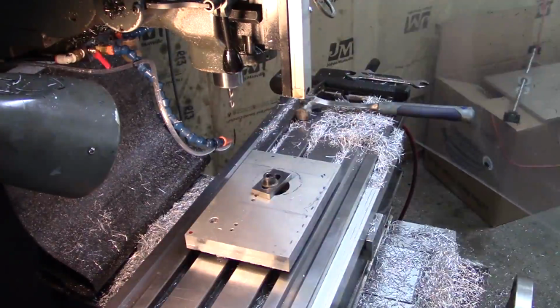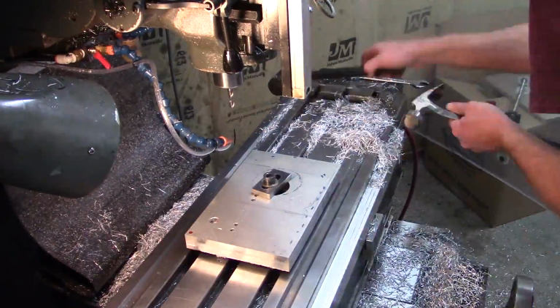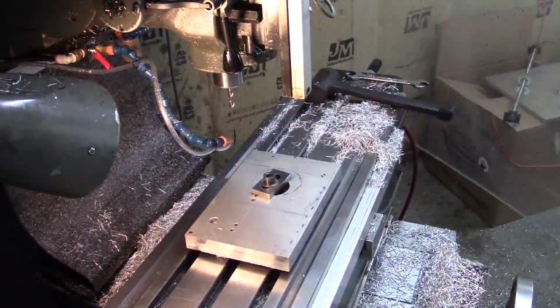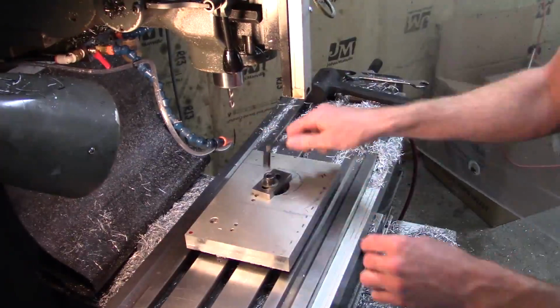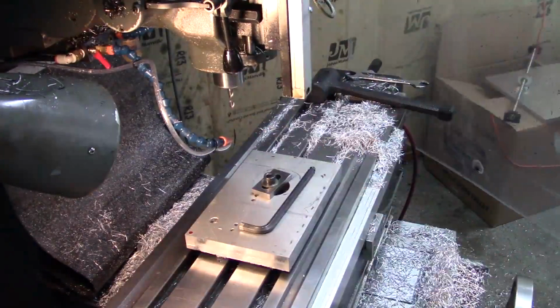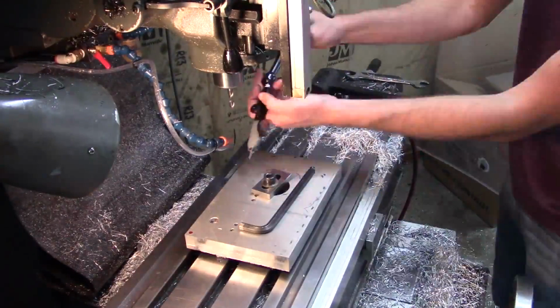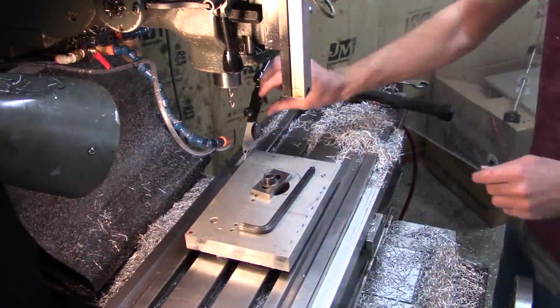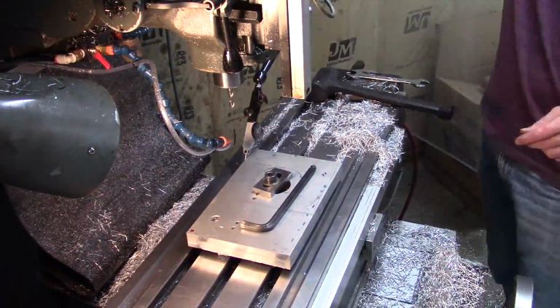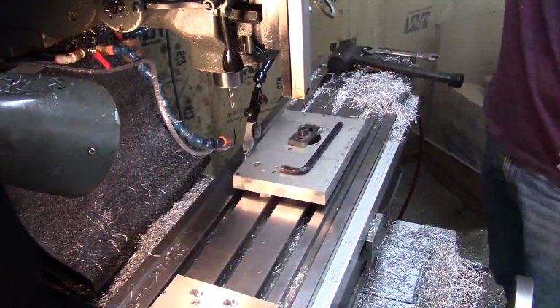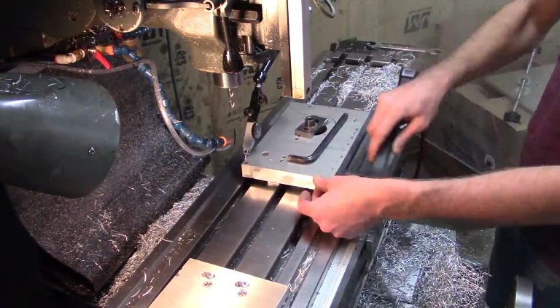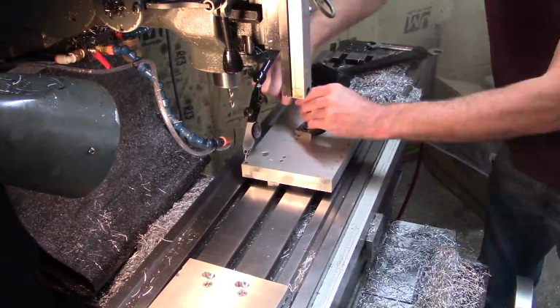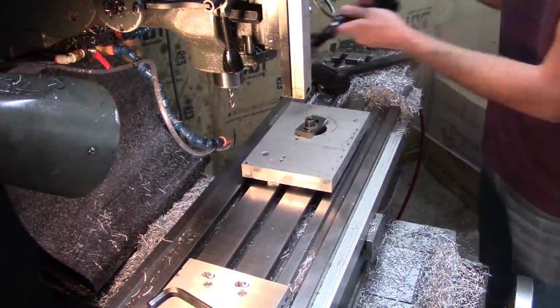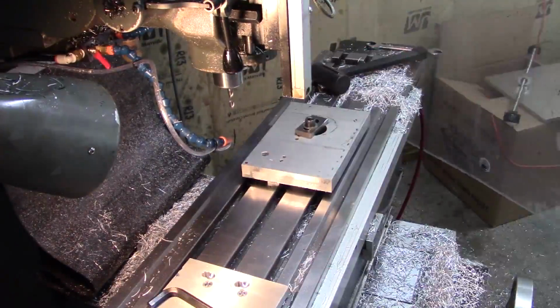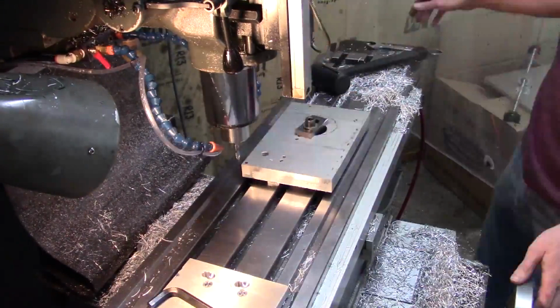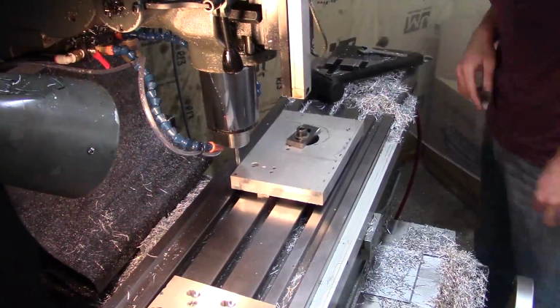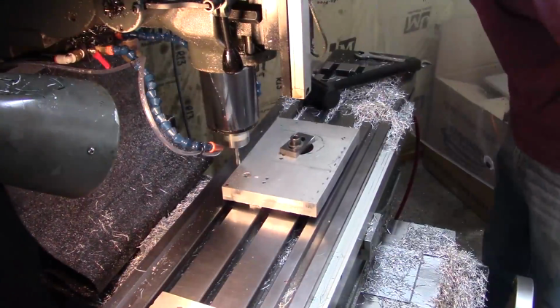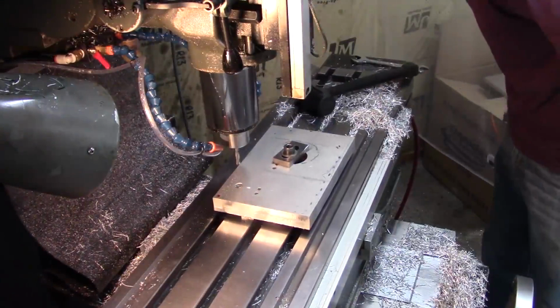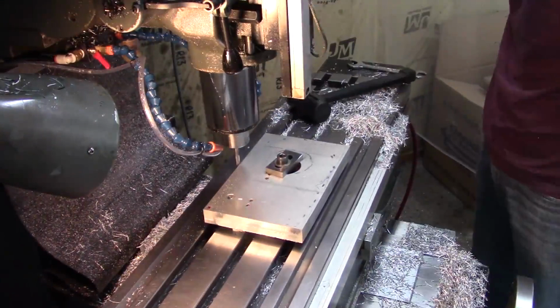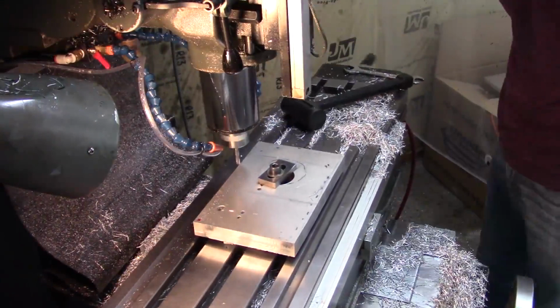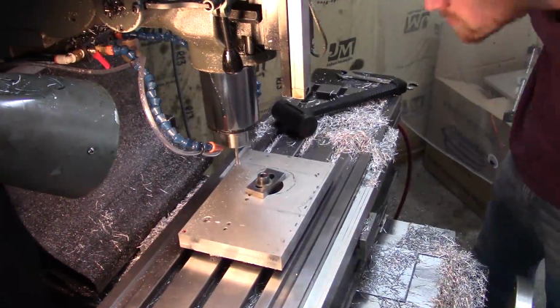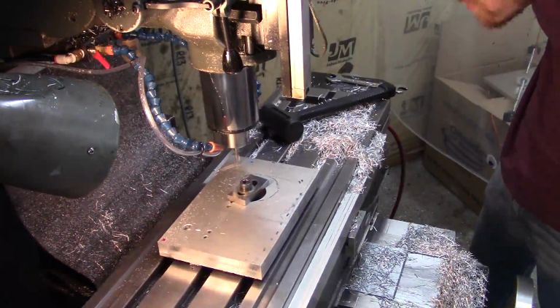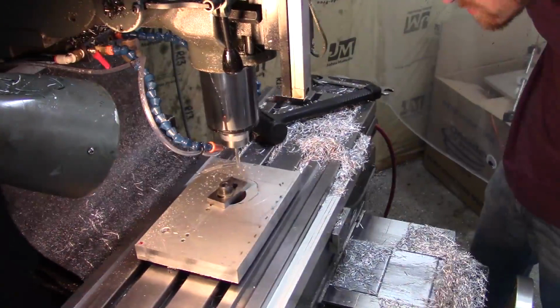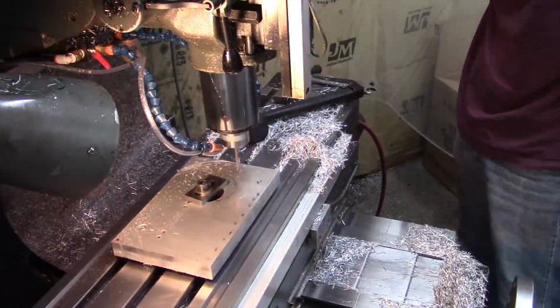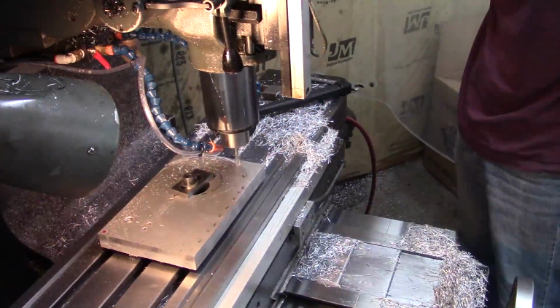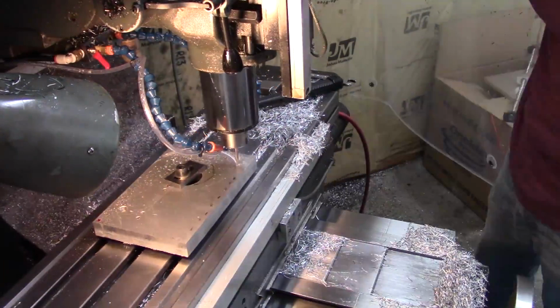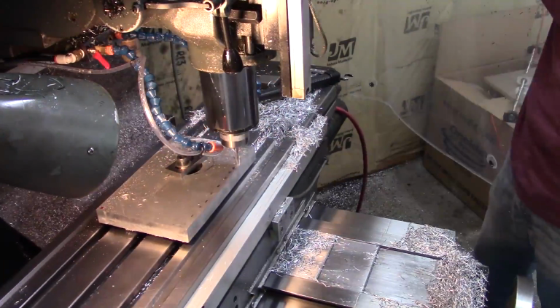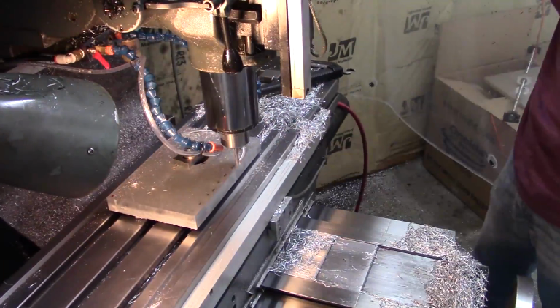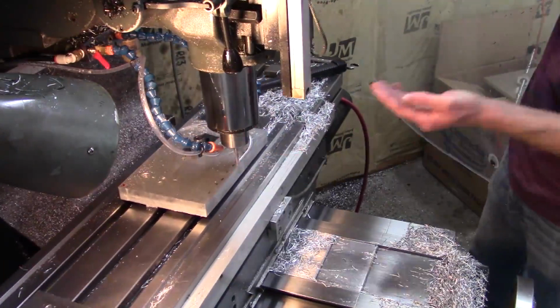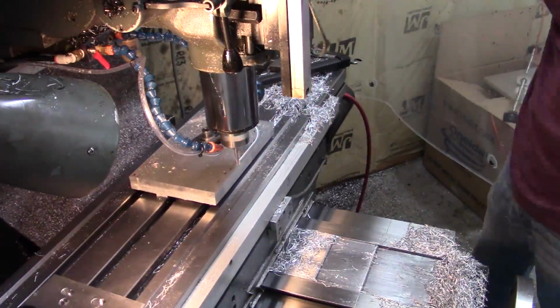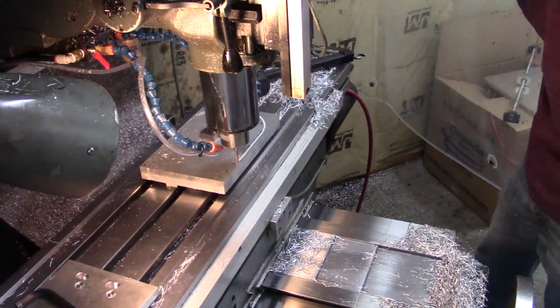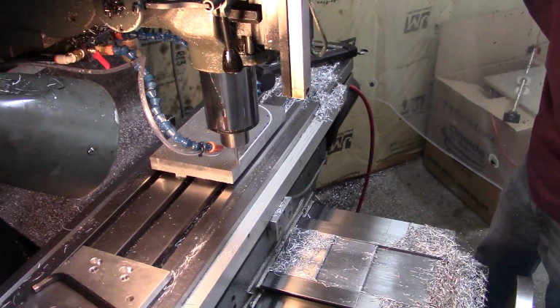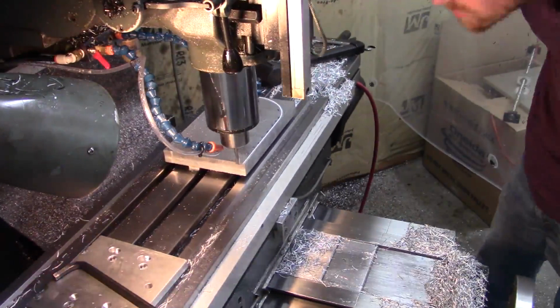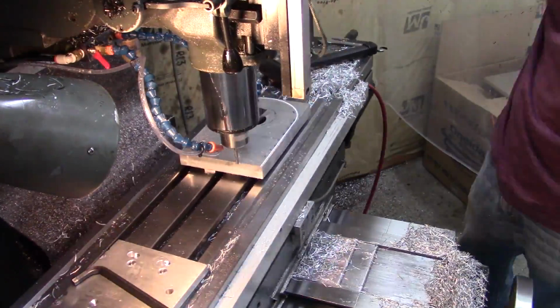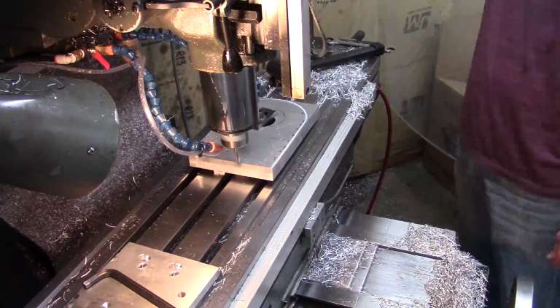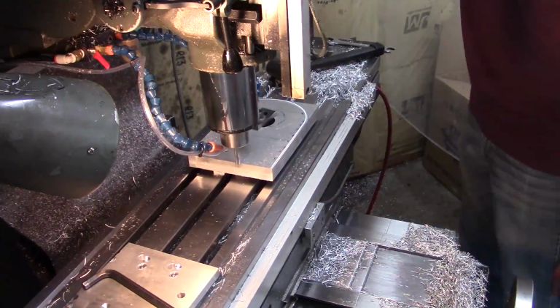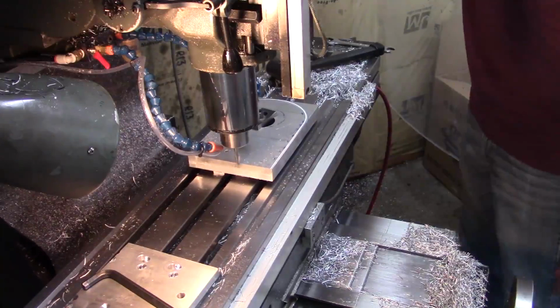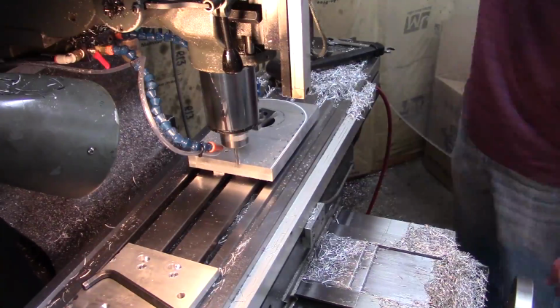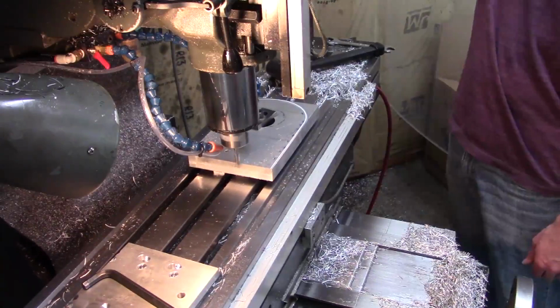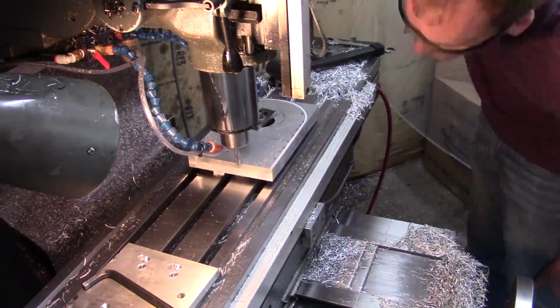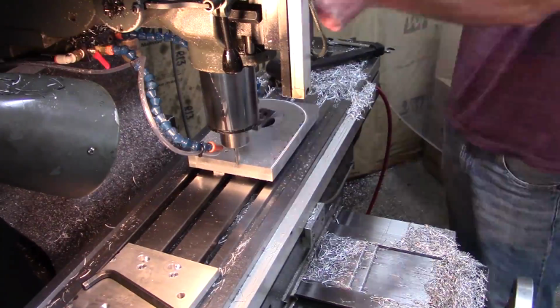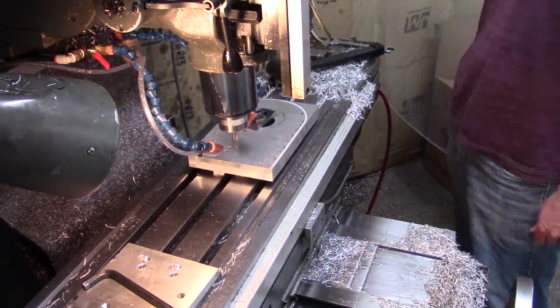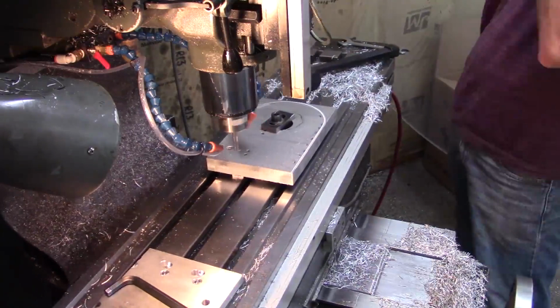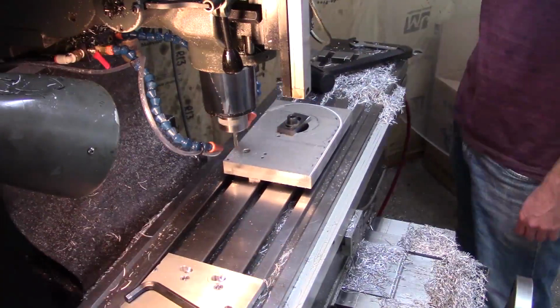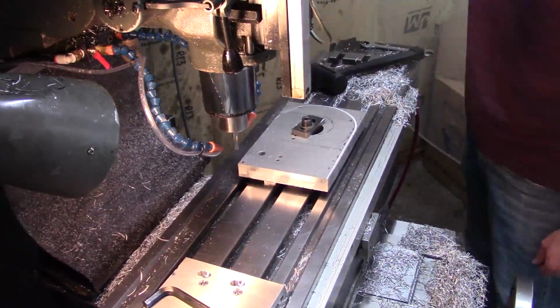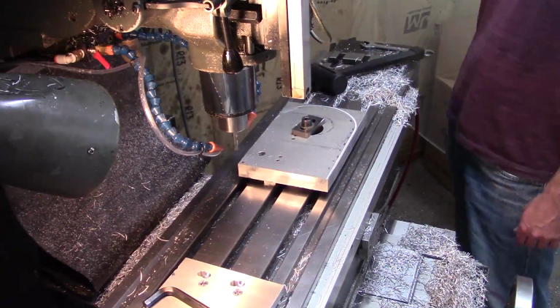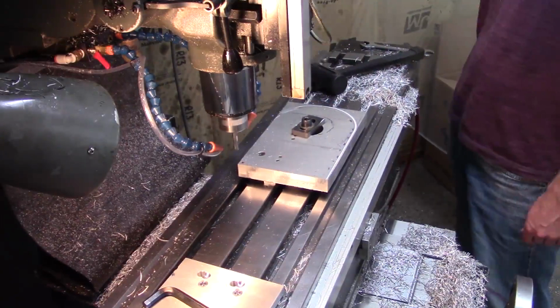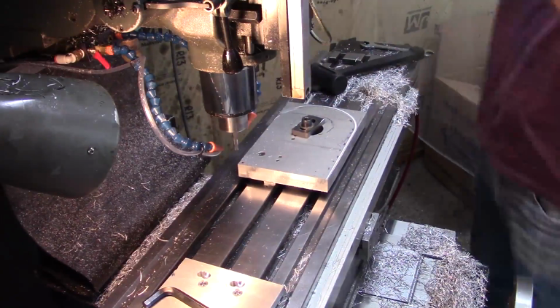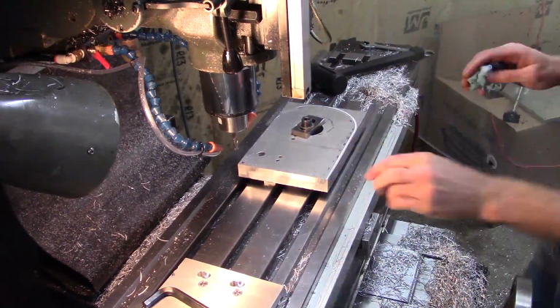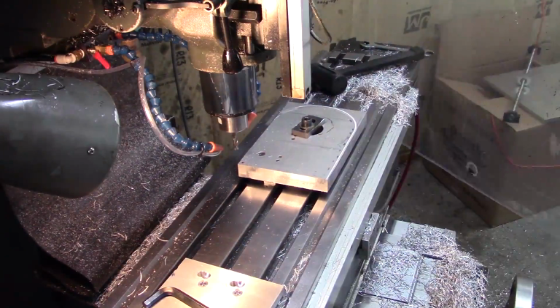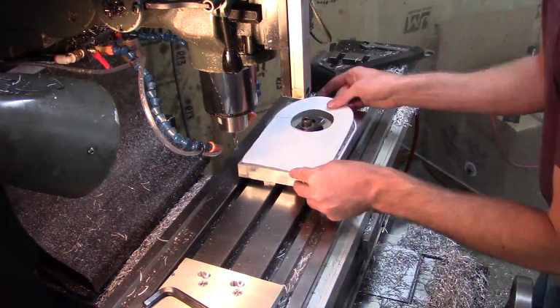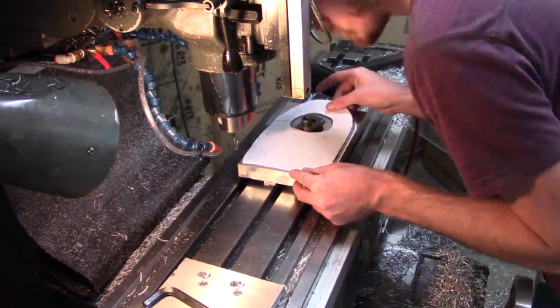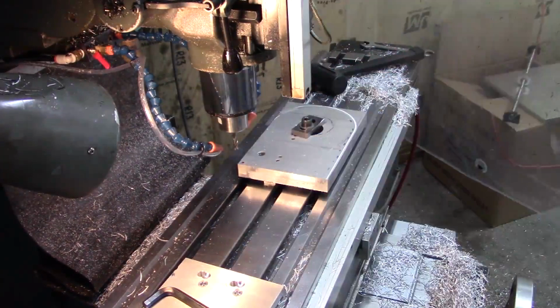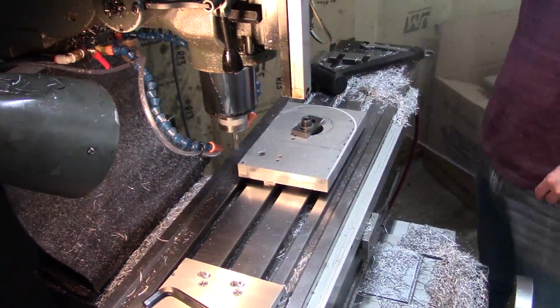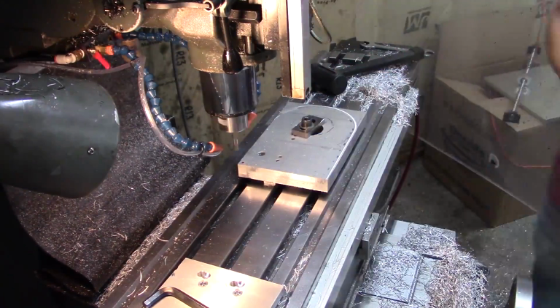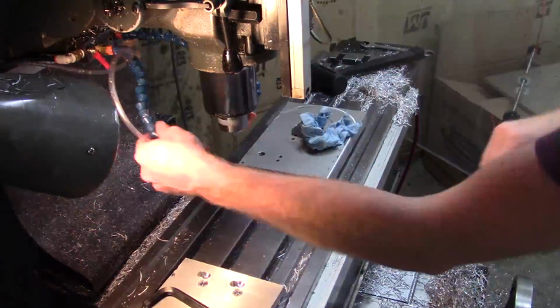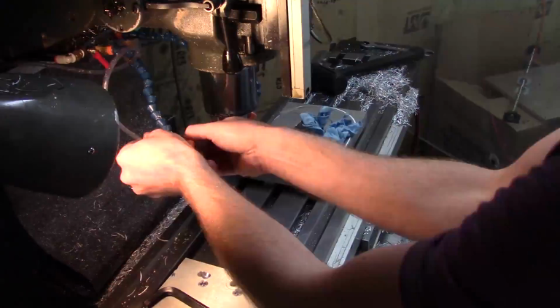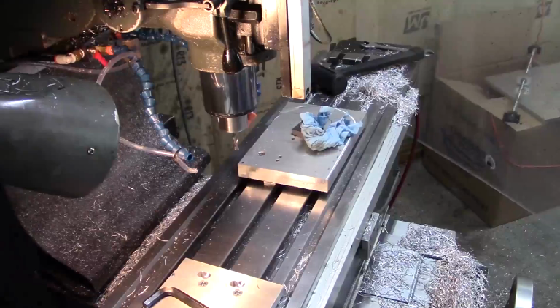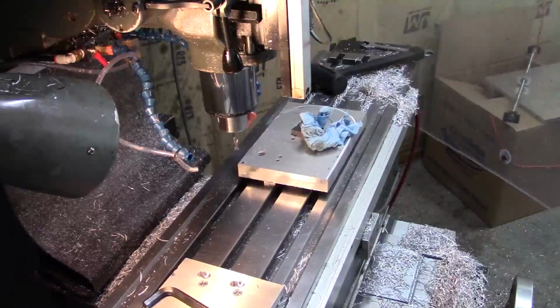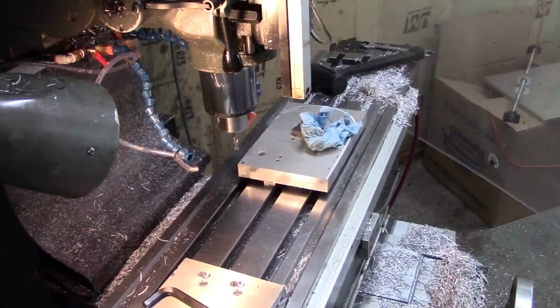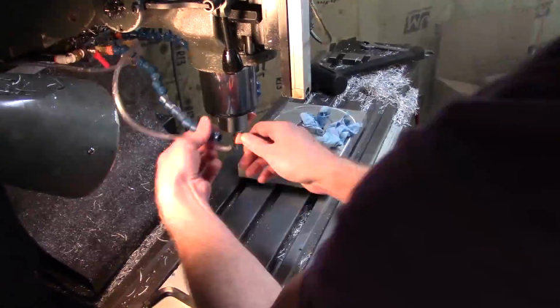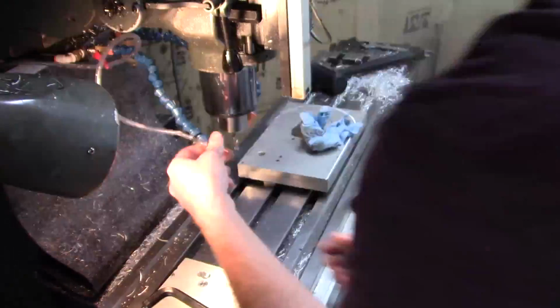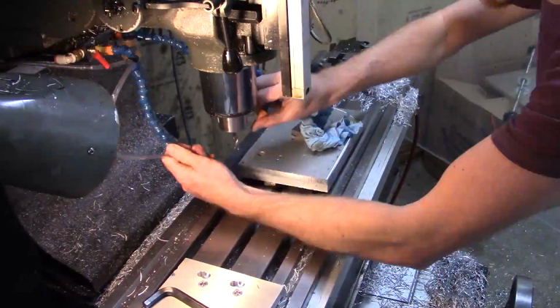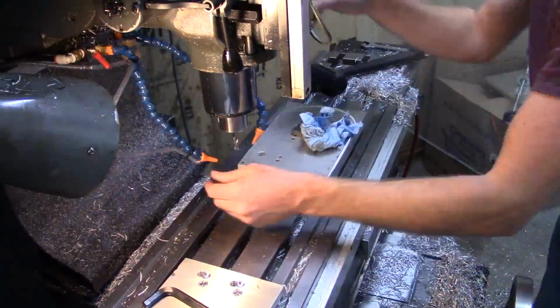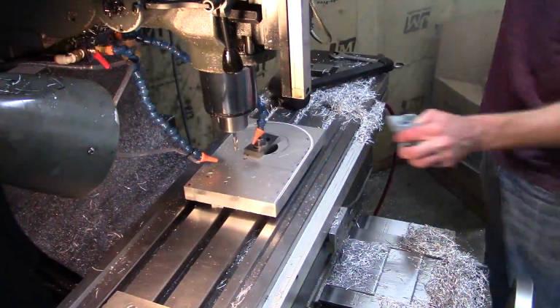Next up are the mounts to hold the 24,000 RPM spindle that I got off eBay. I'll need three of these in total.